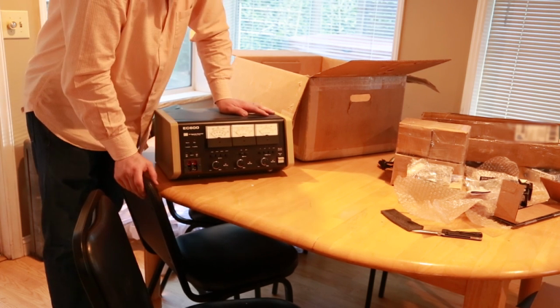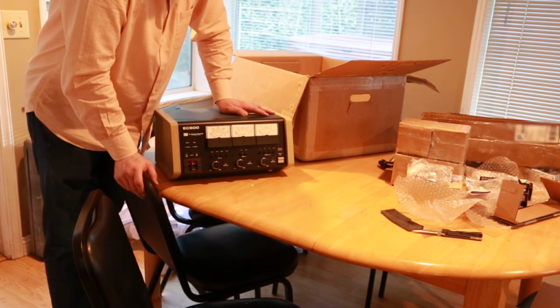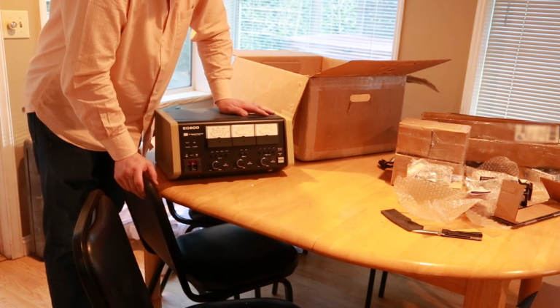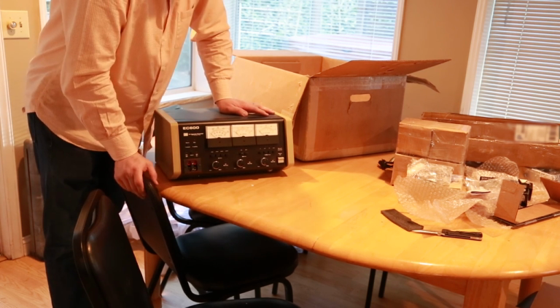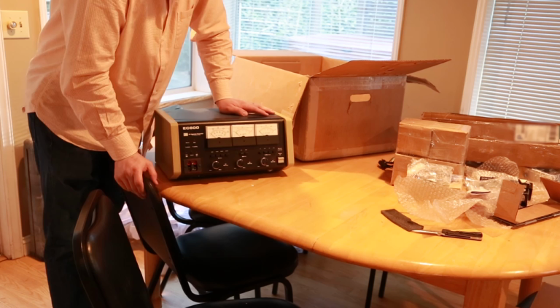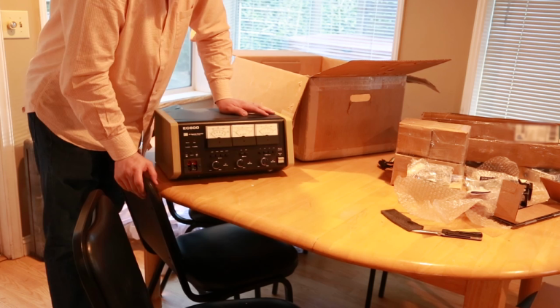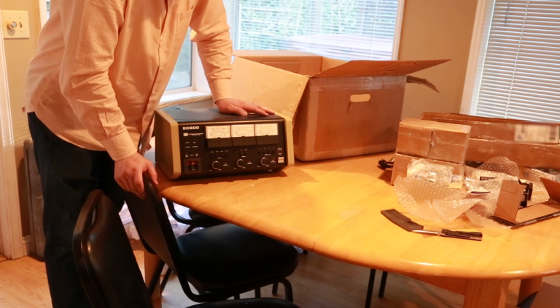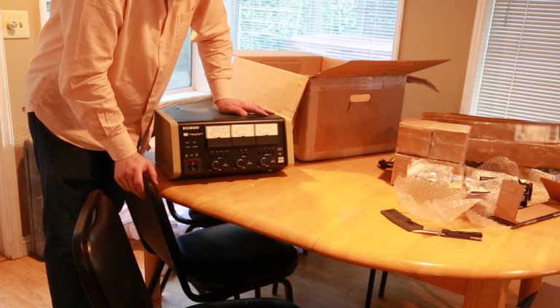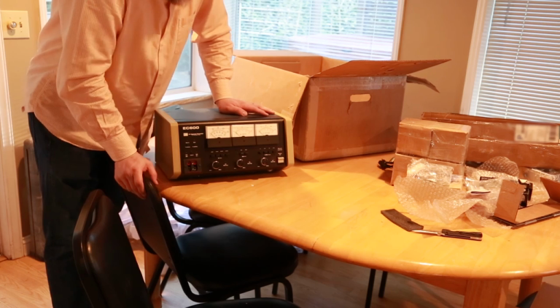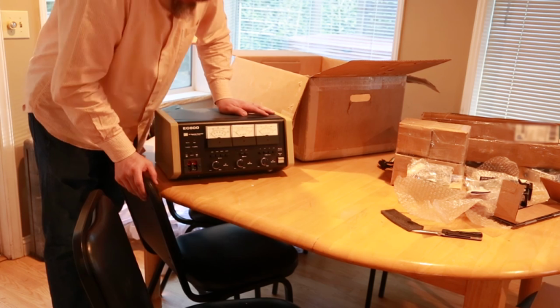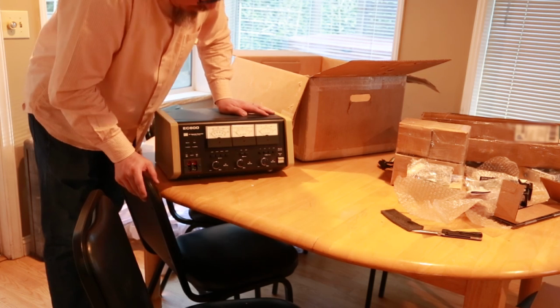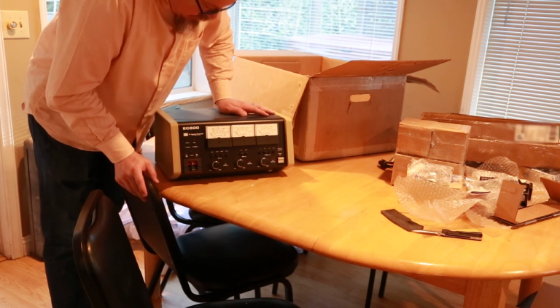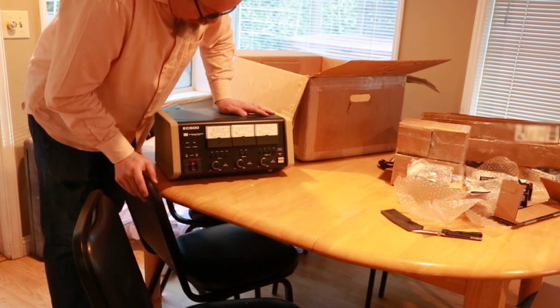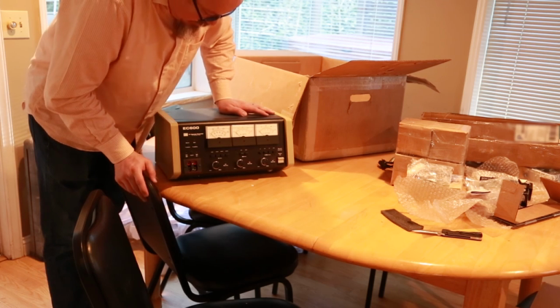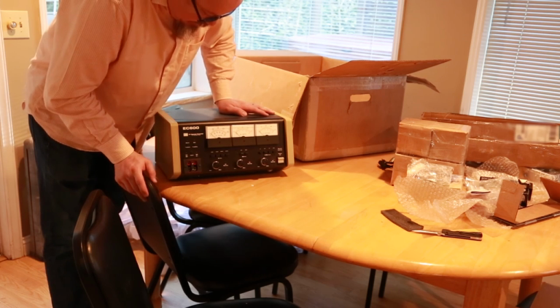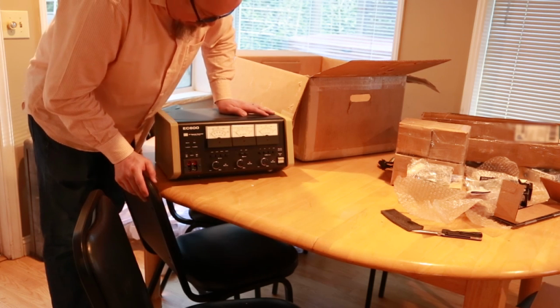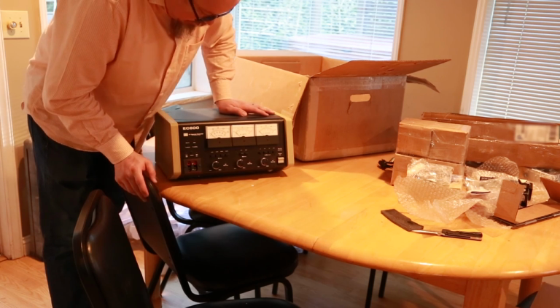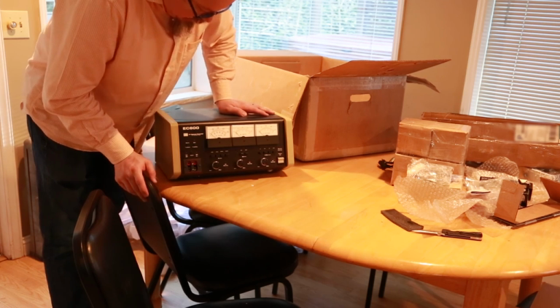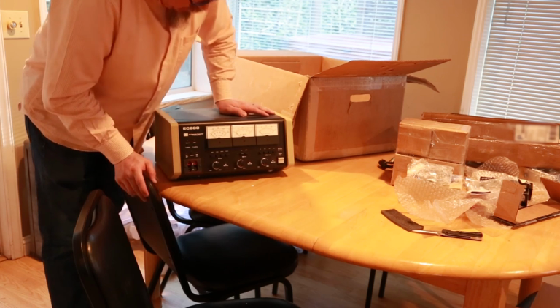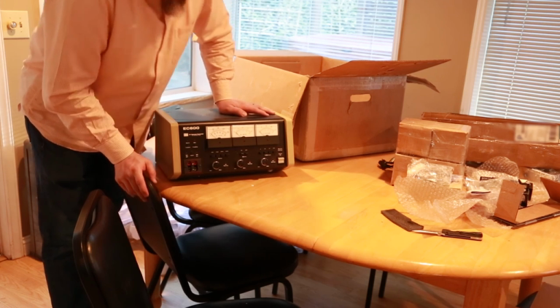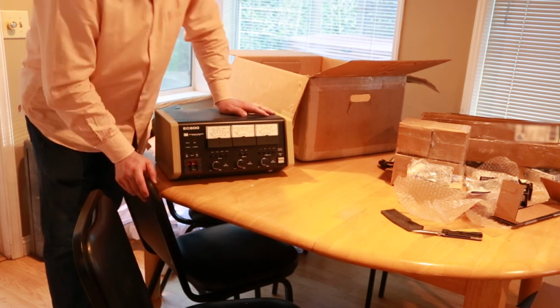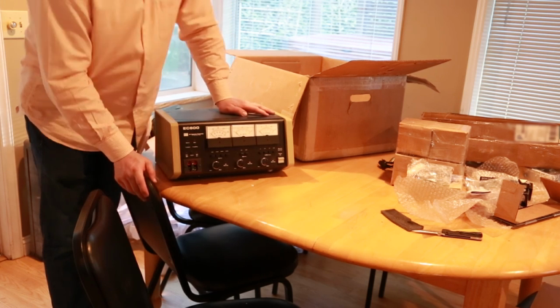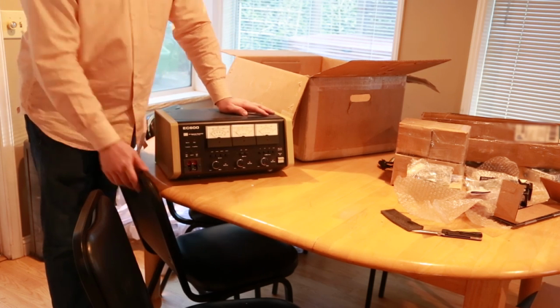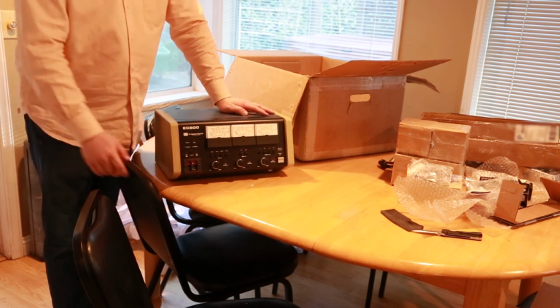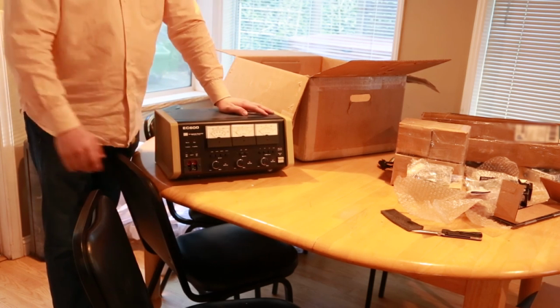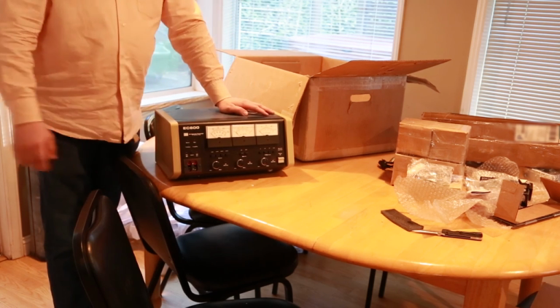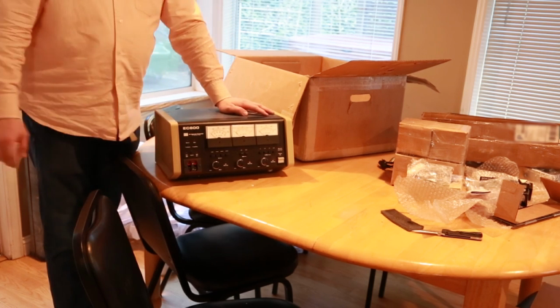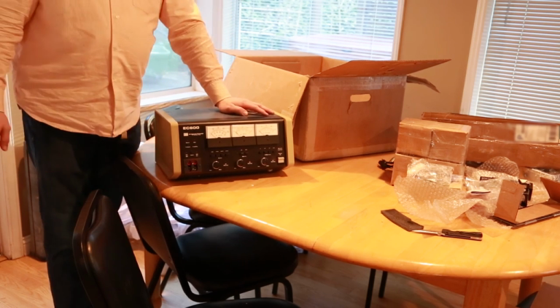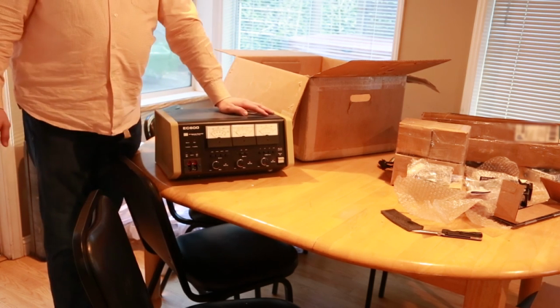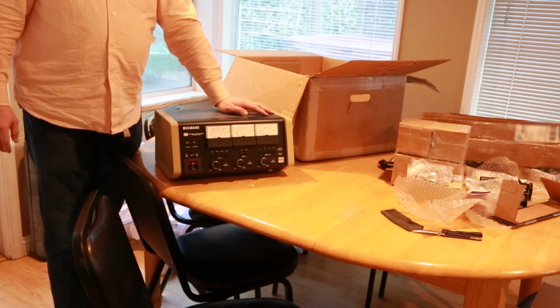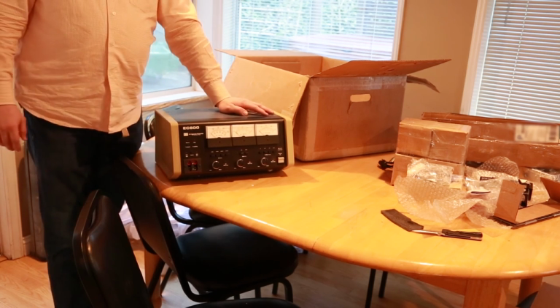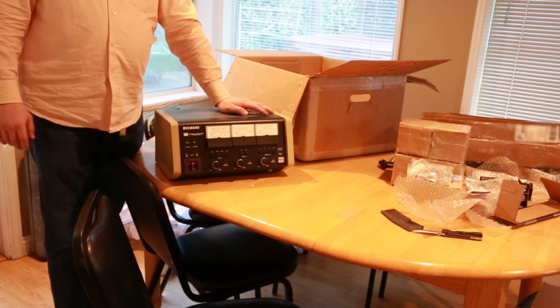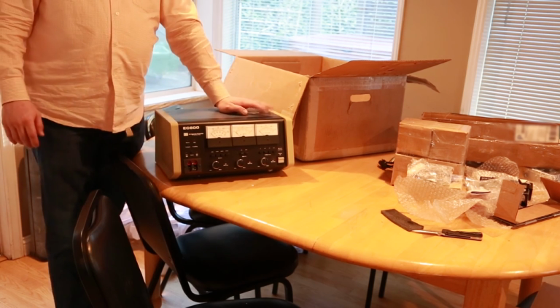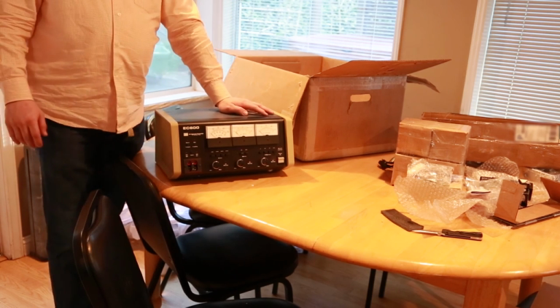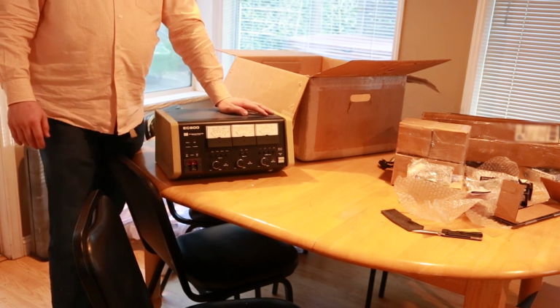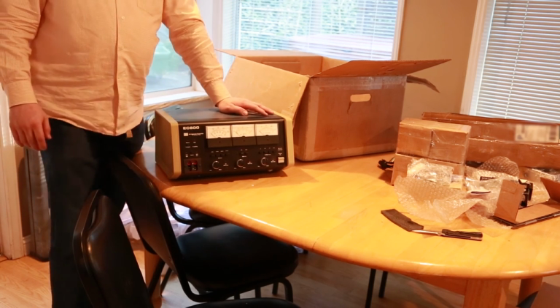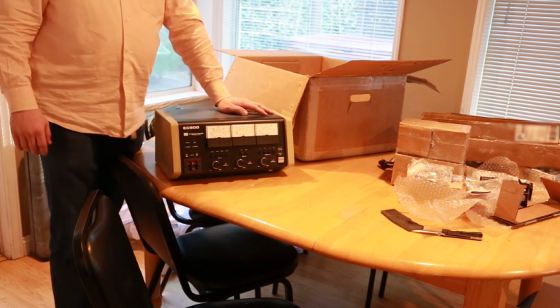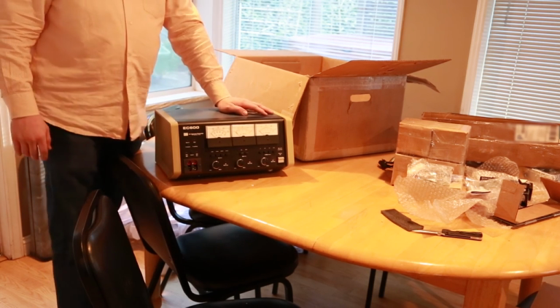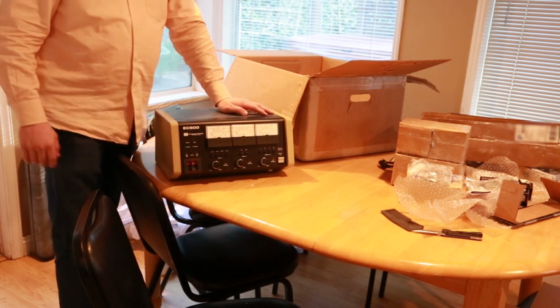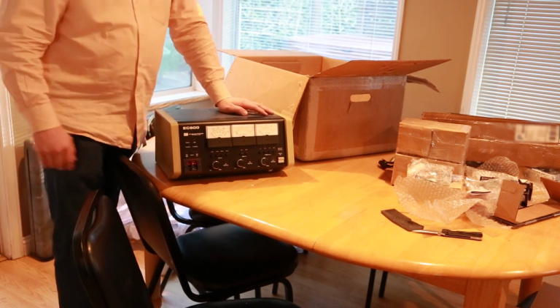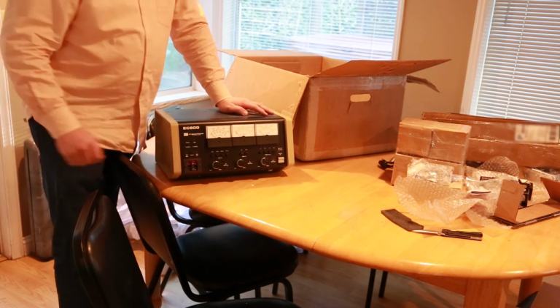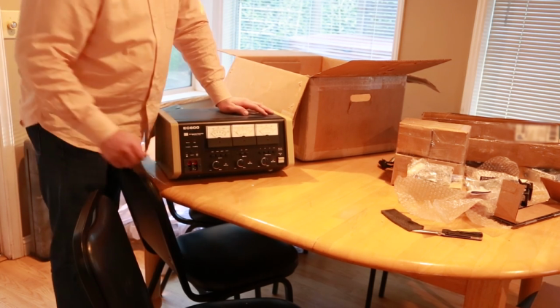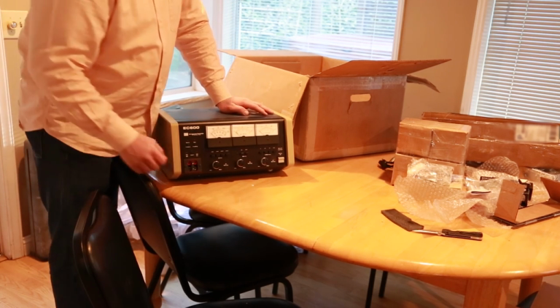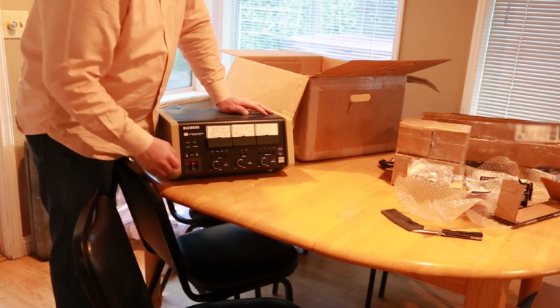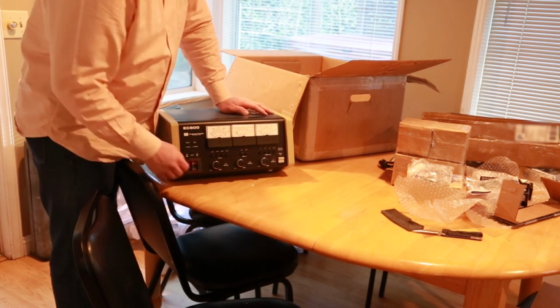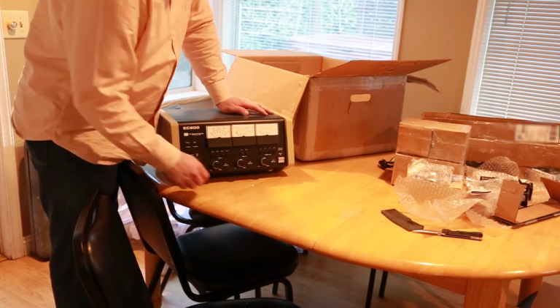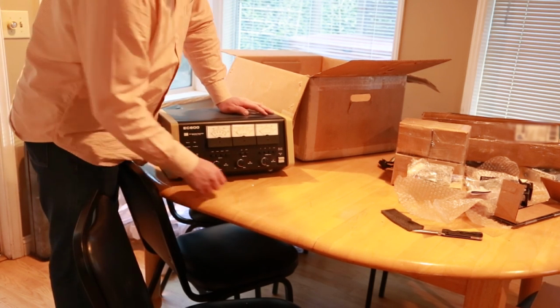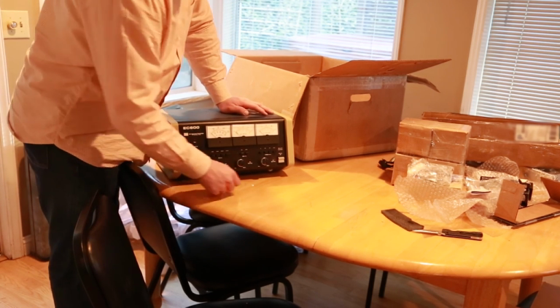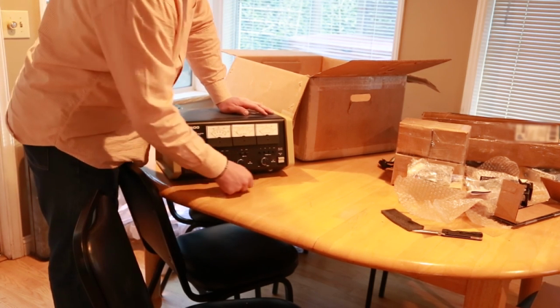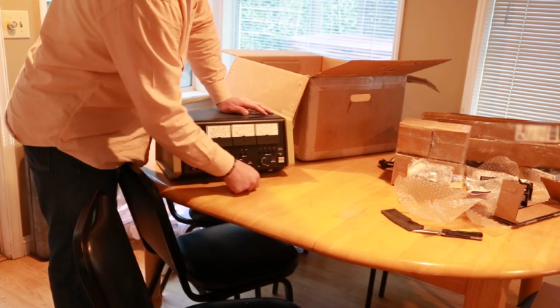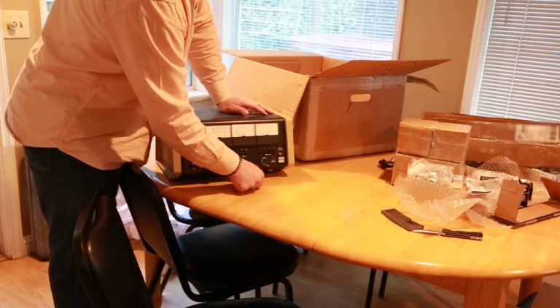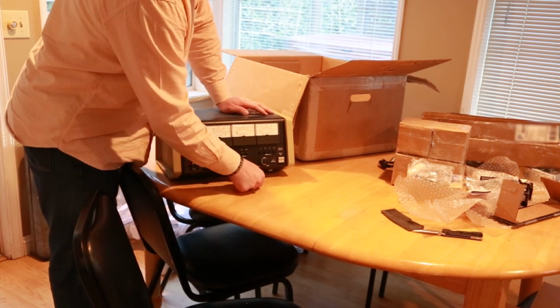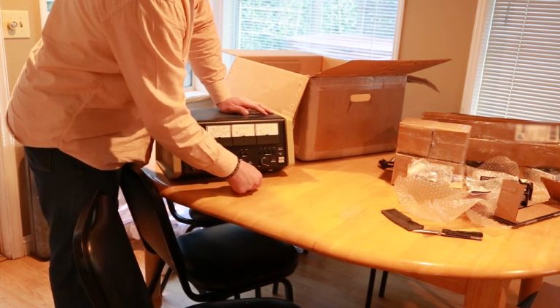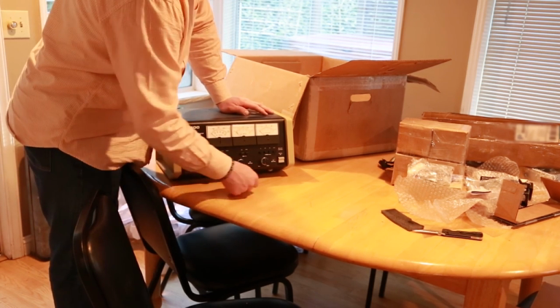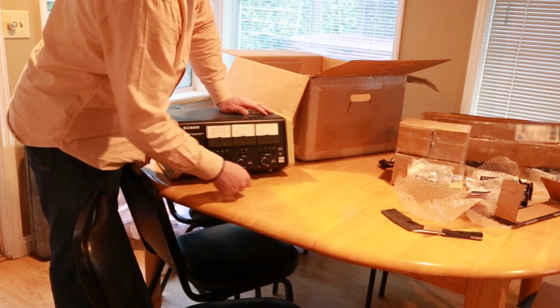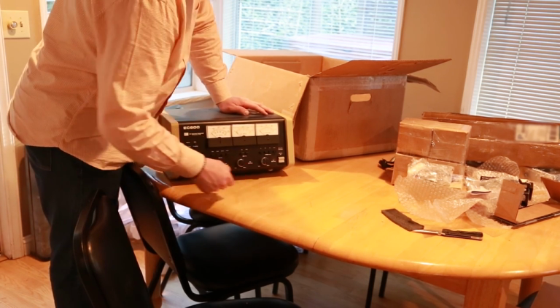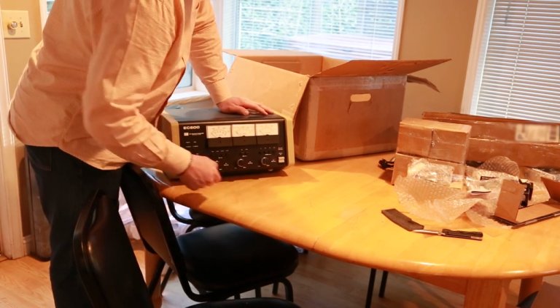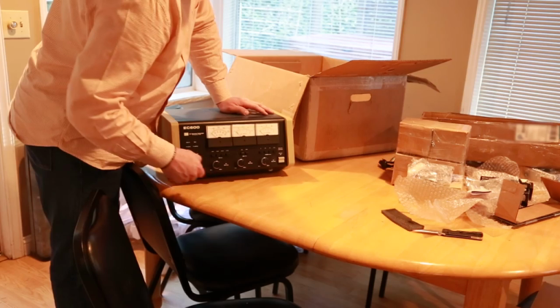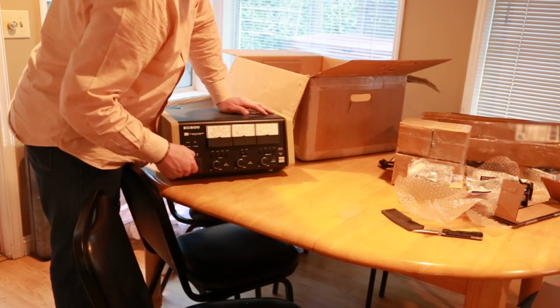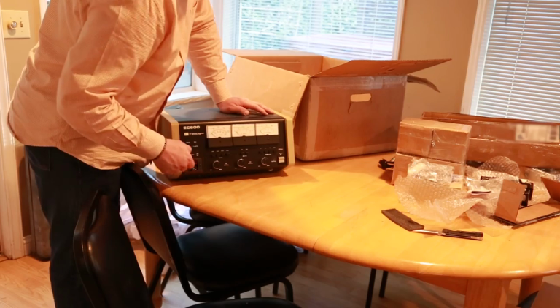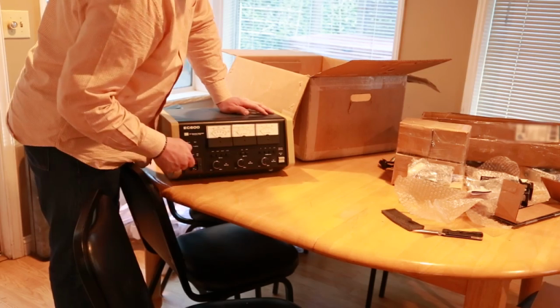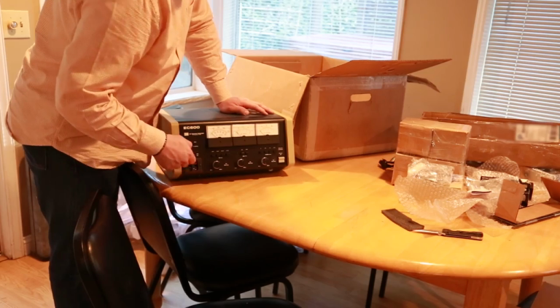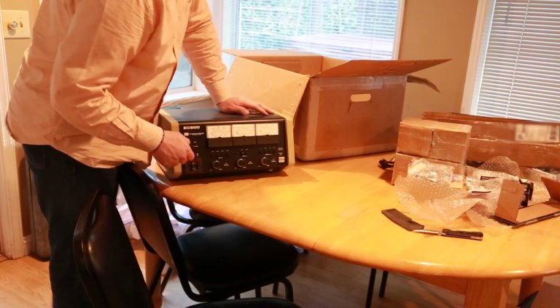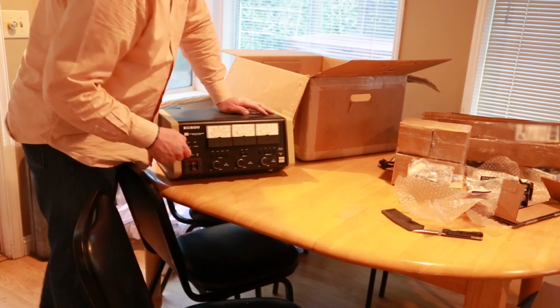There you go, everybody. Let me know in the comments below what you think of the big haul I have today. Thanks.